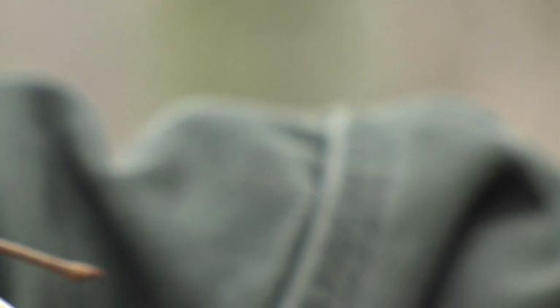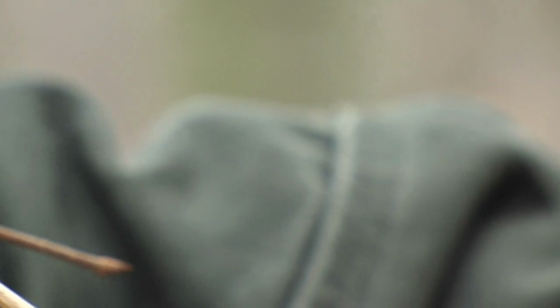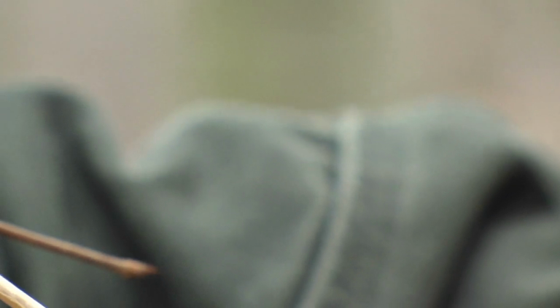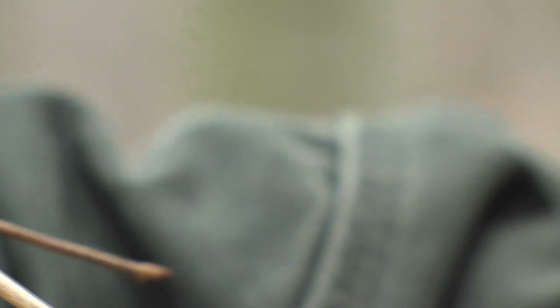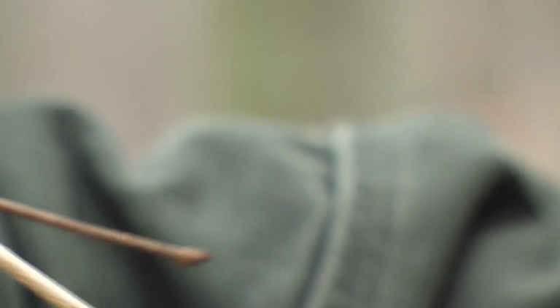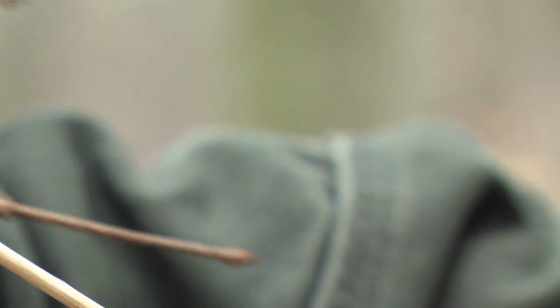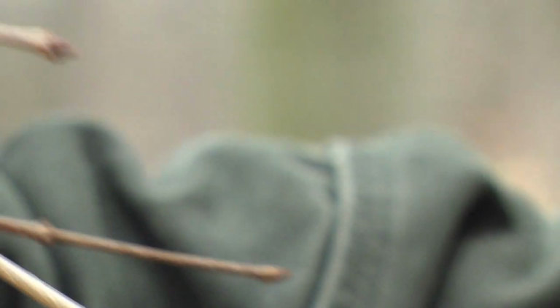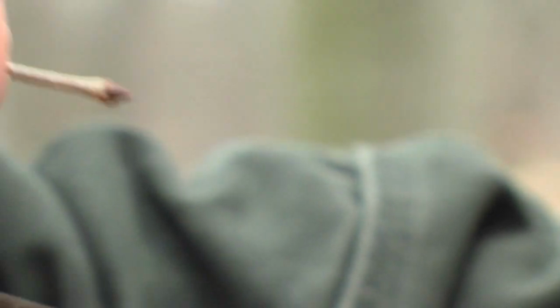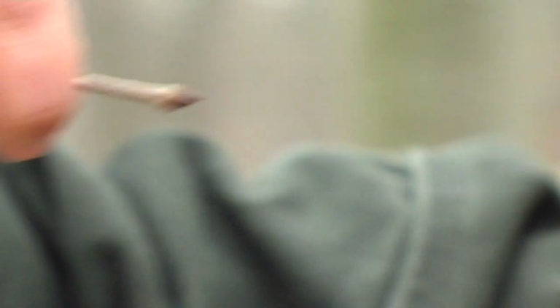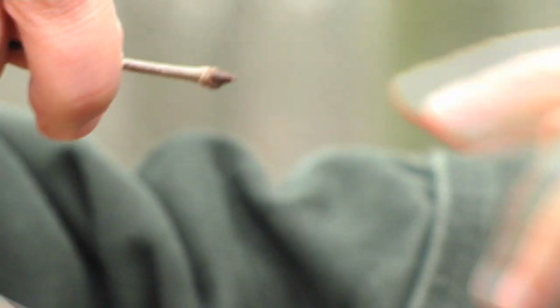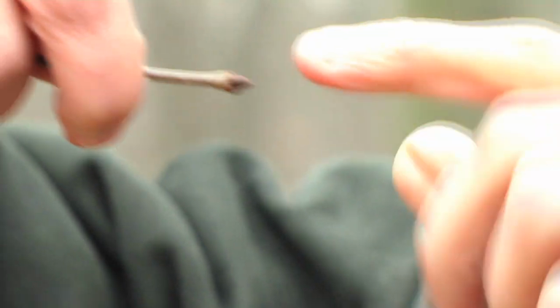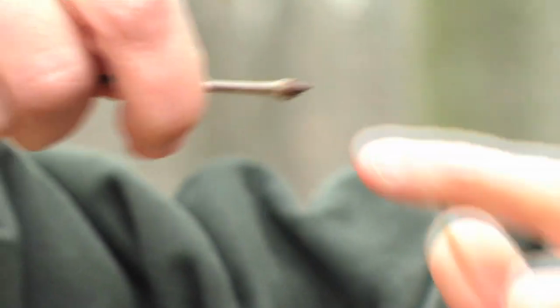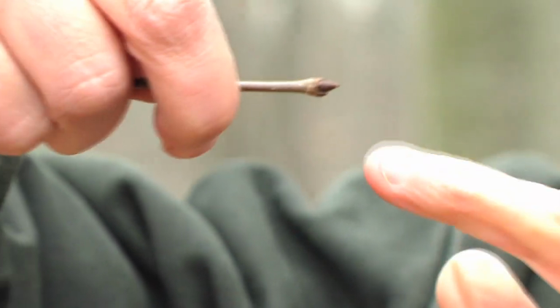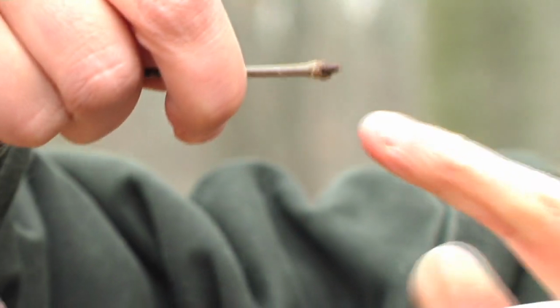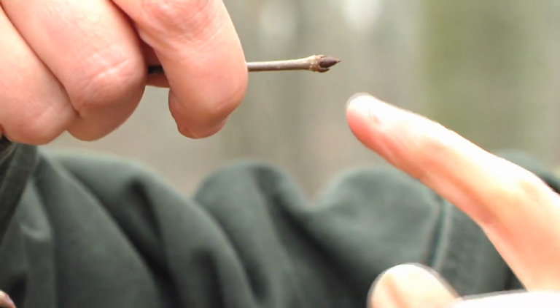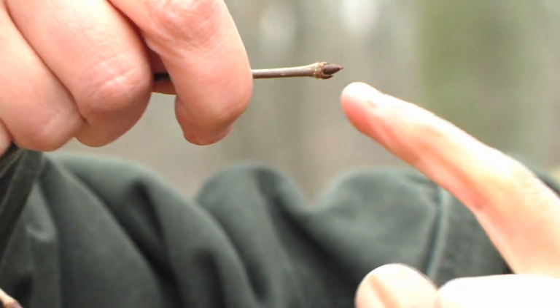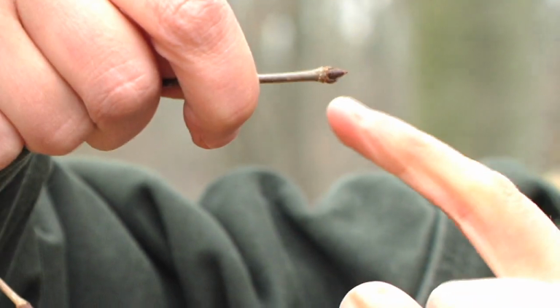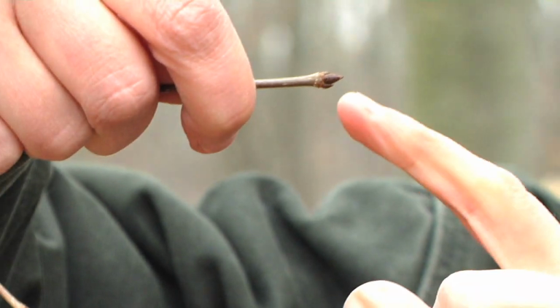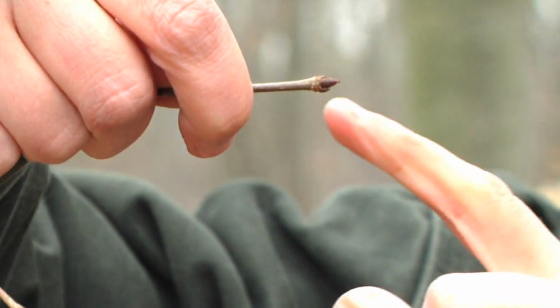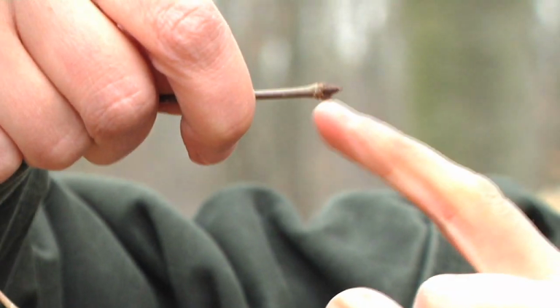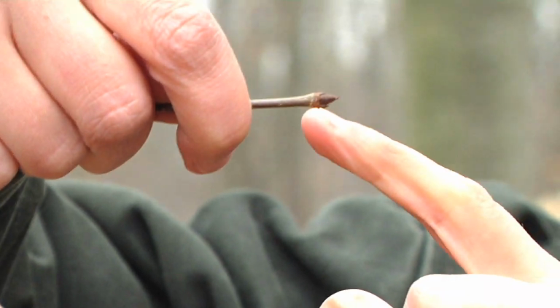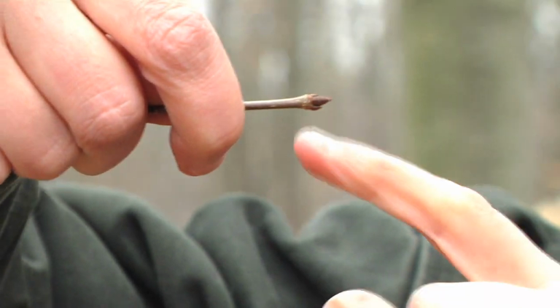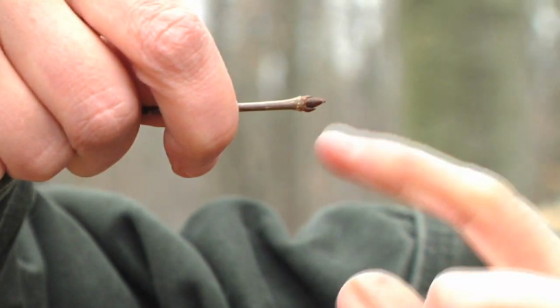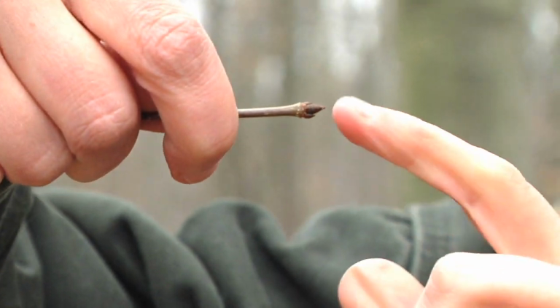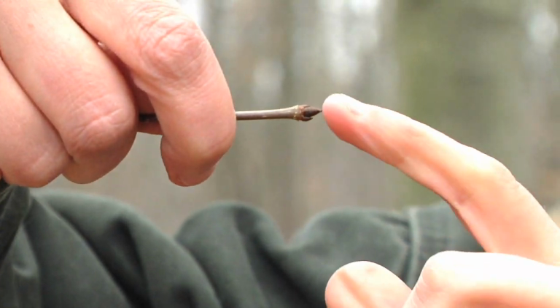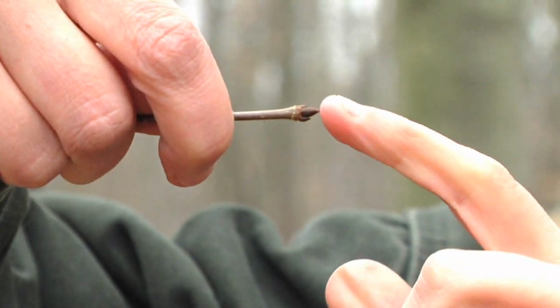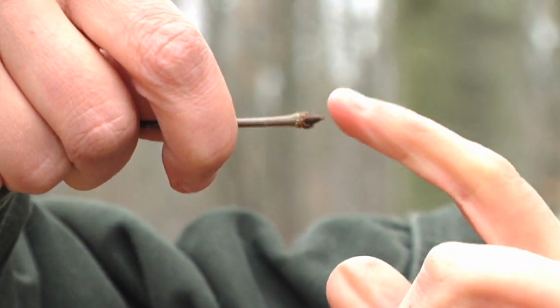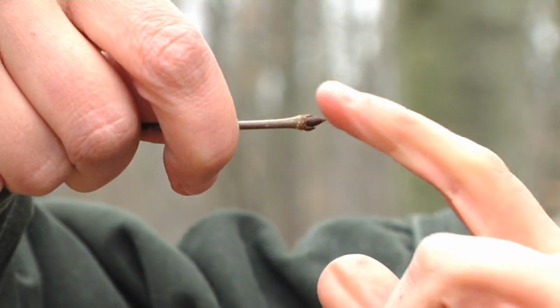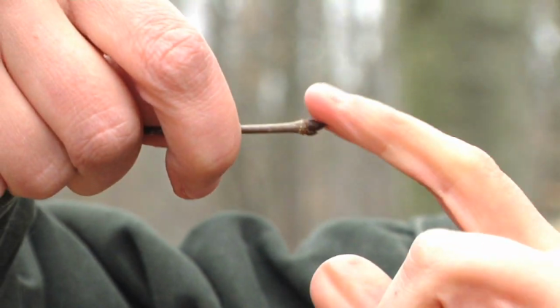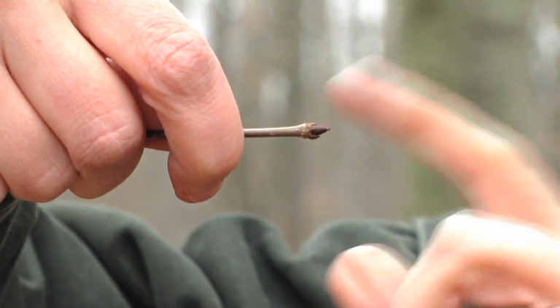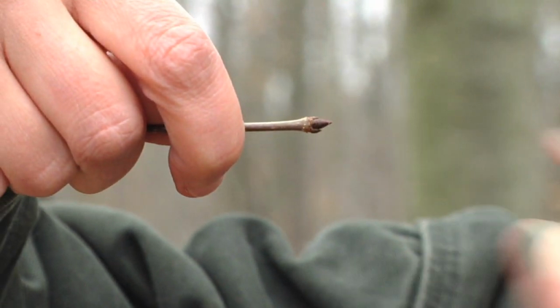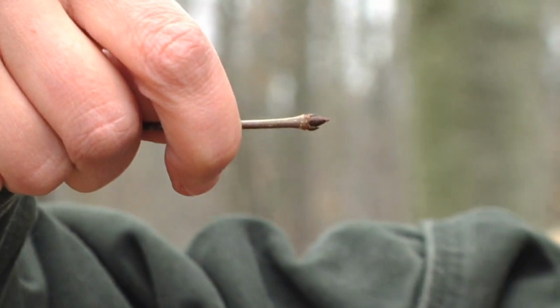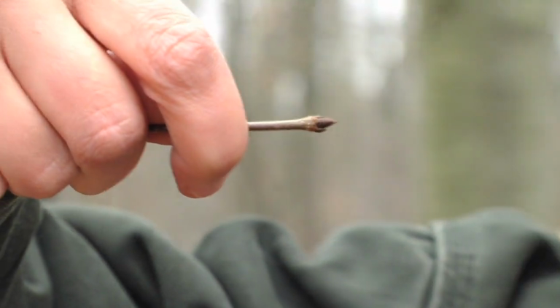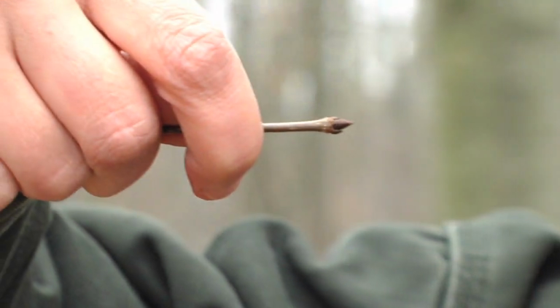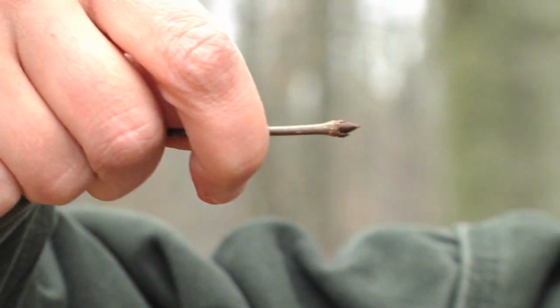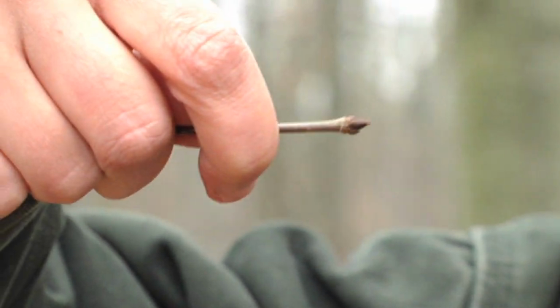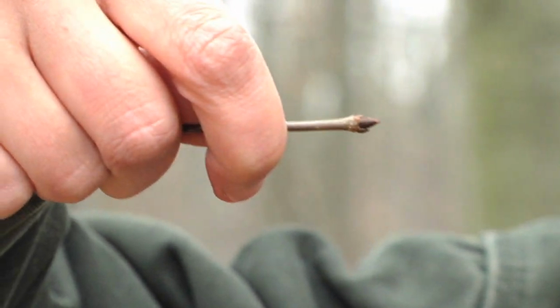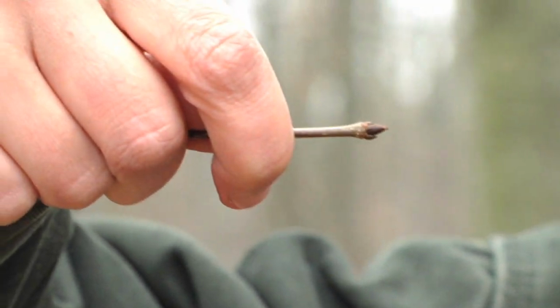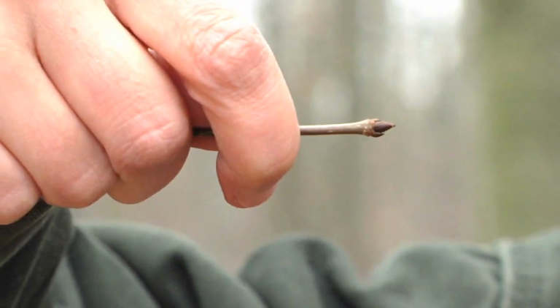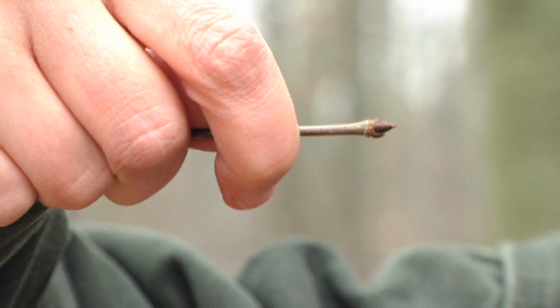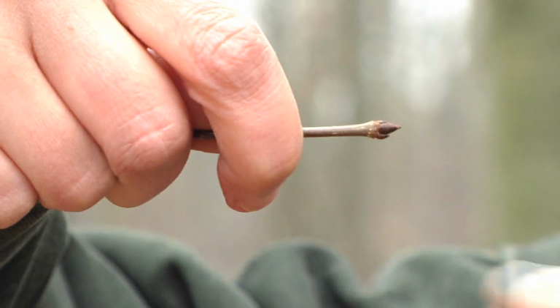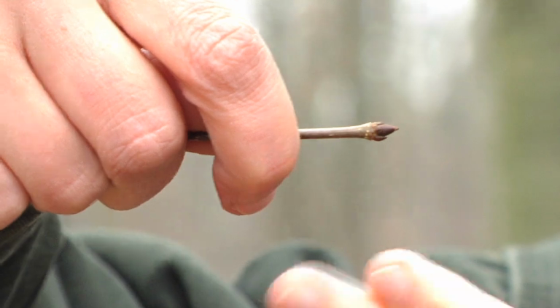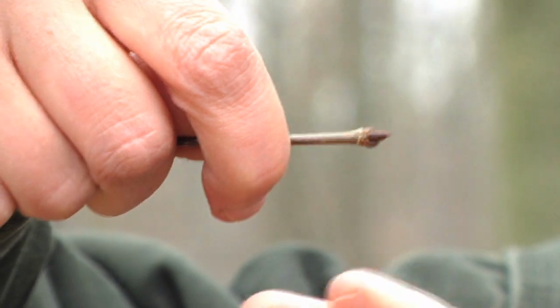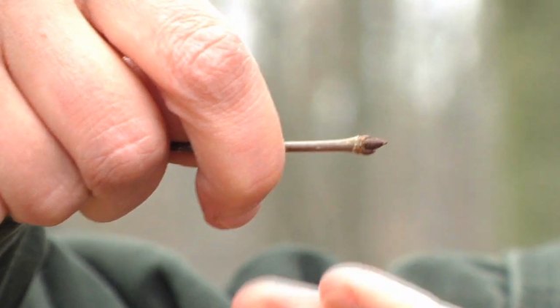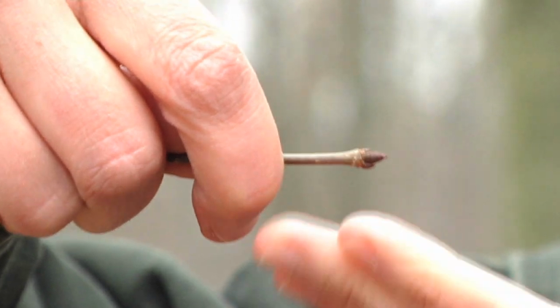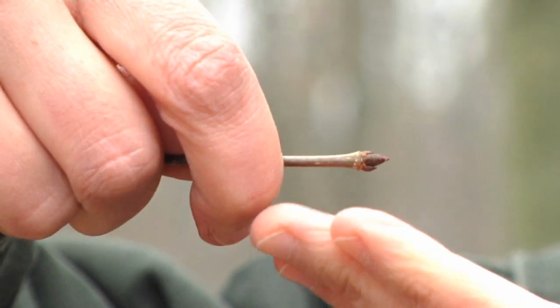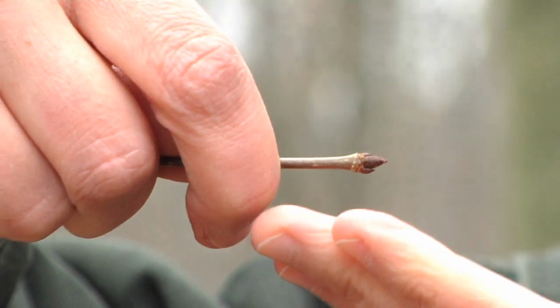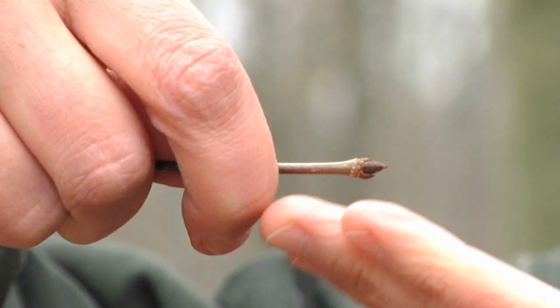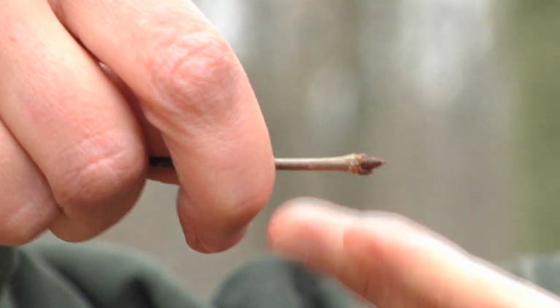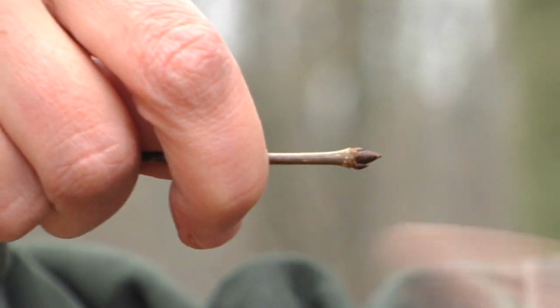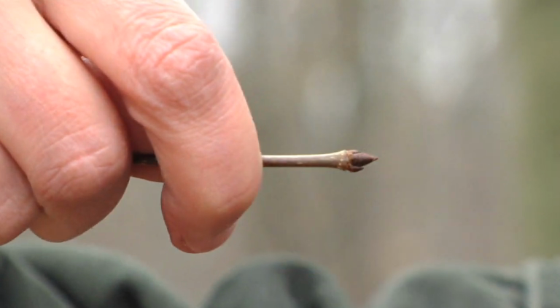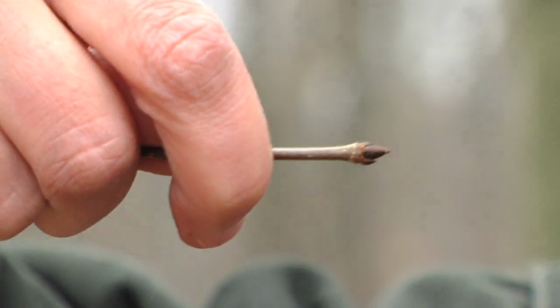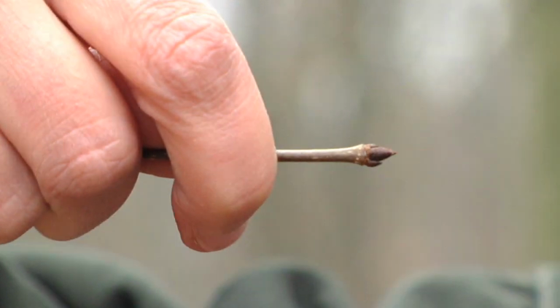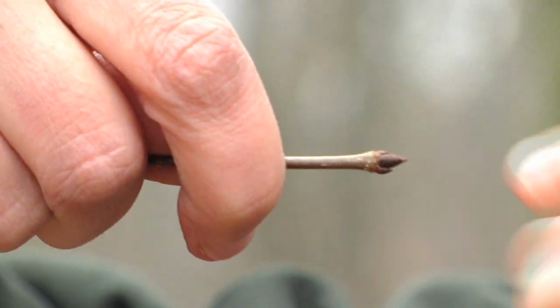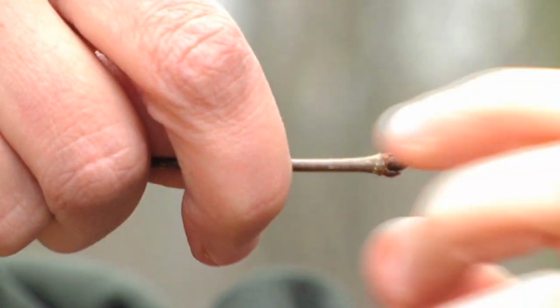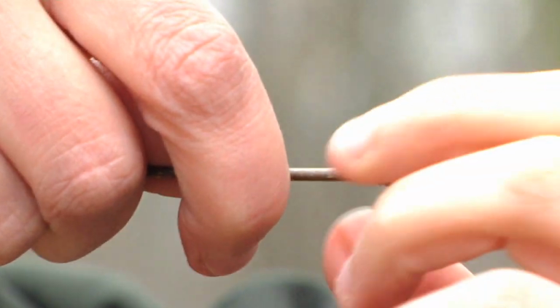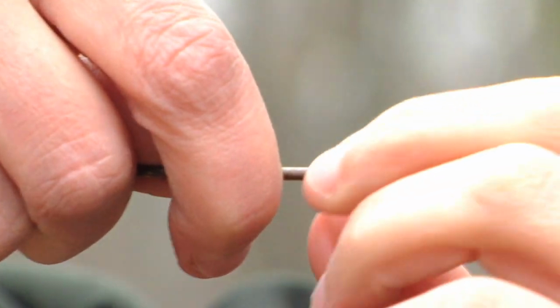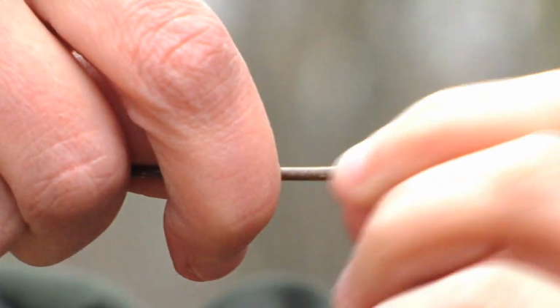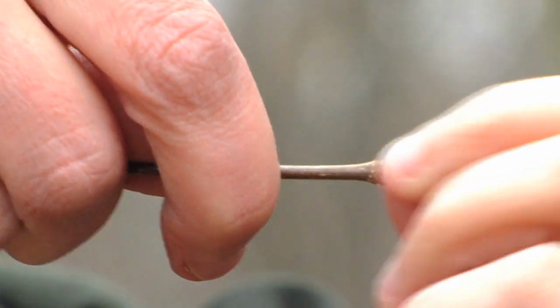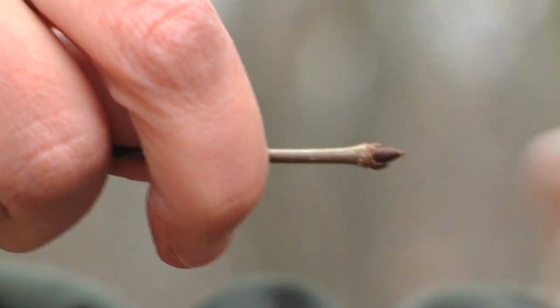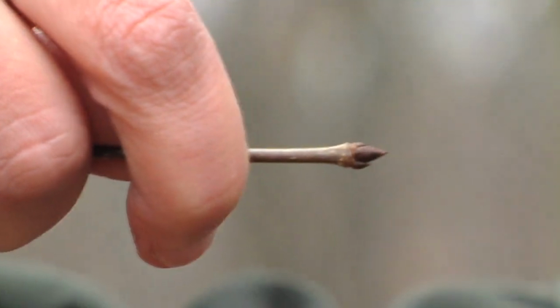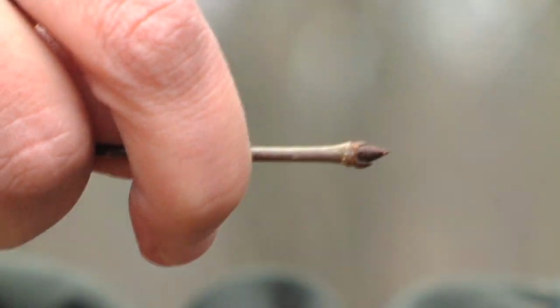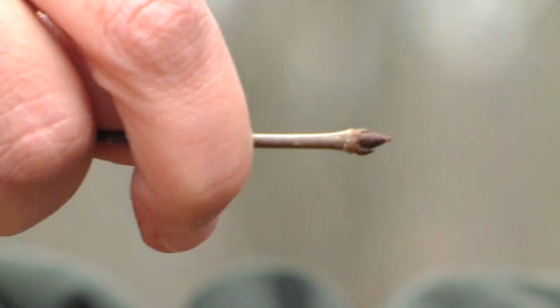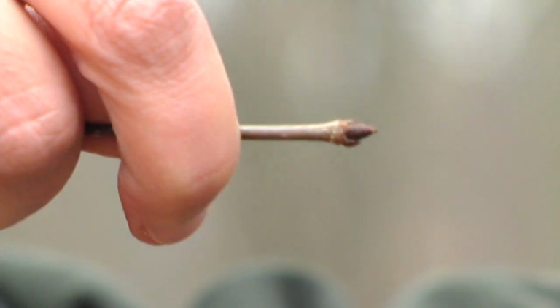You can also see that at the tips of each branch there are three small pointy buds. So that's another helpful thing to look for.